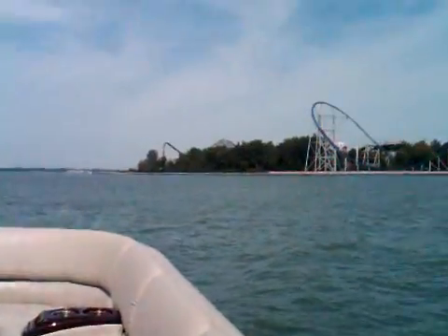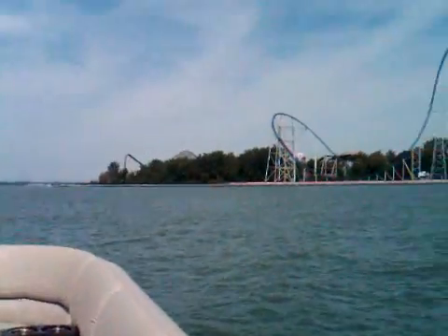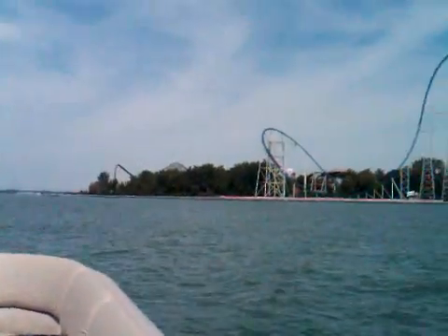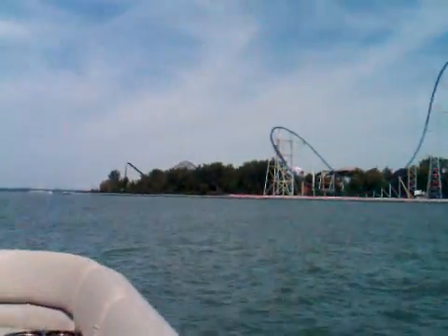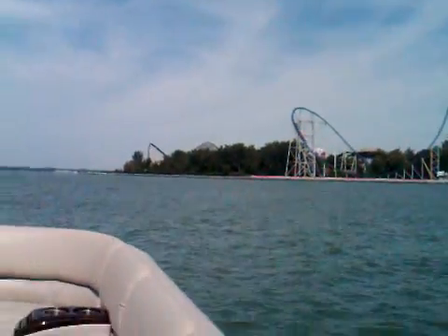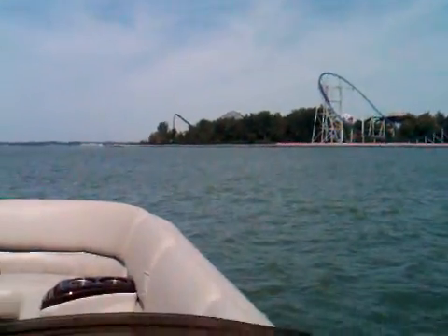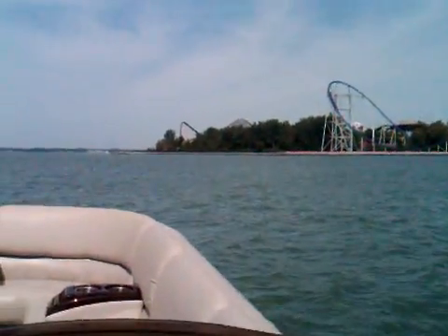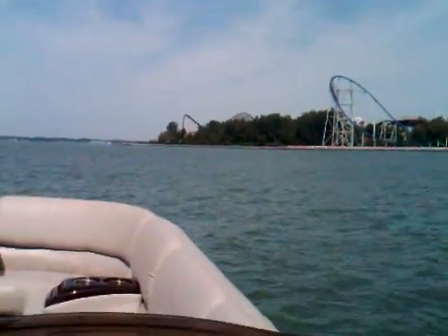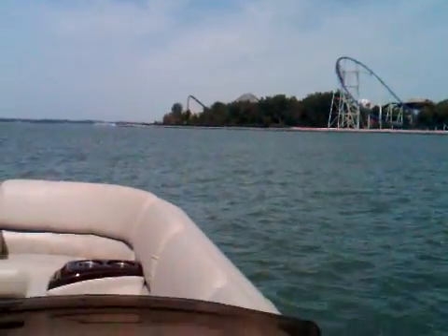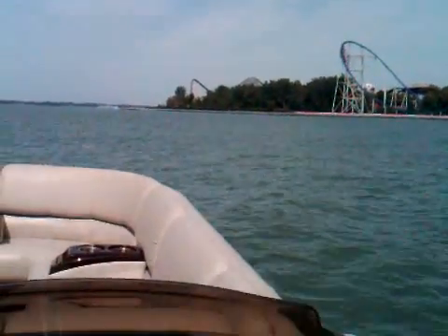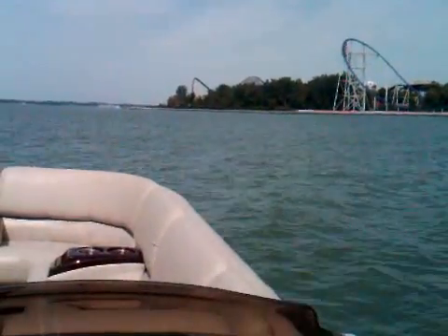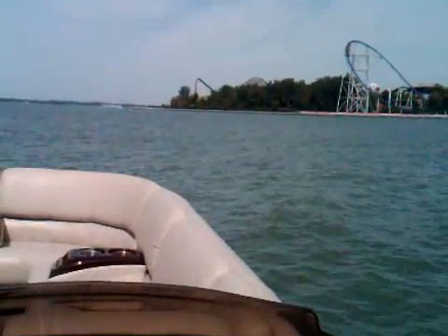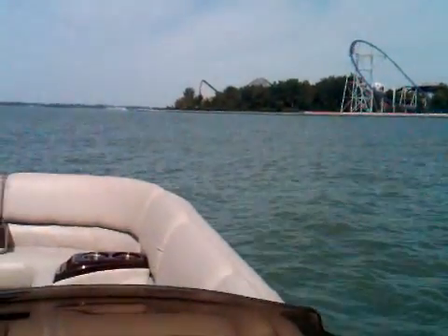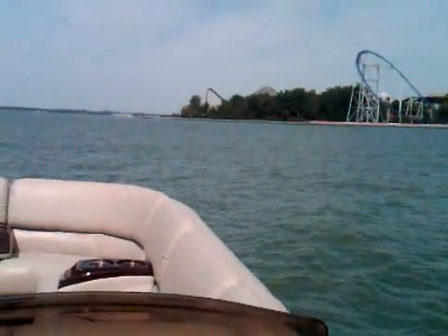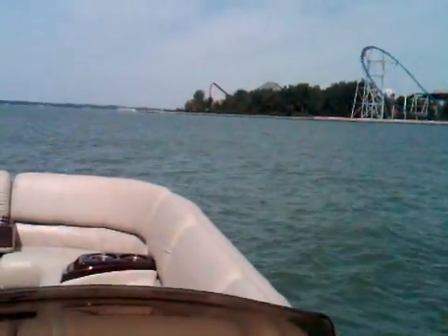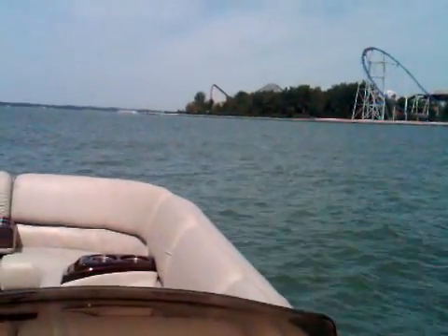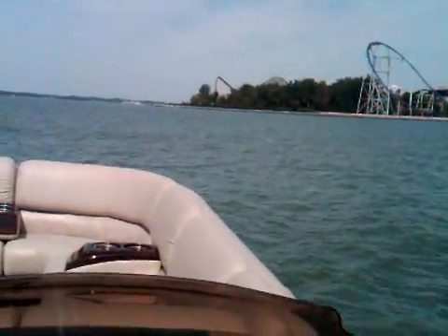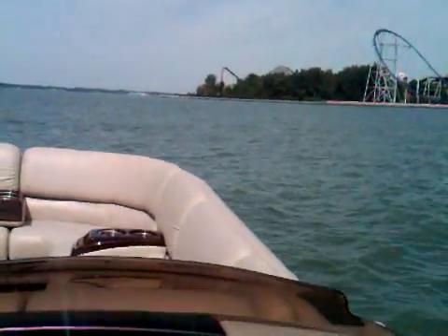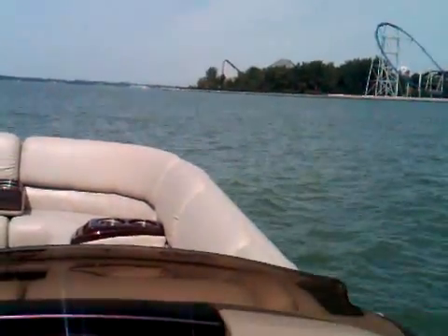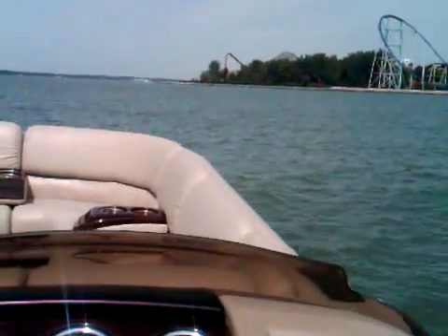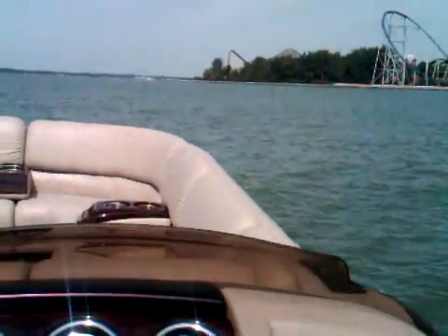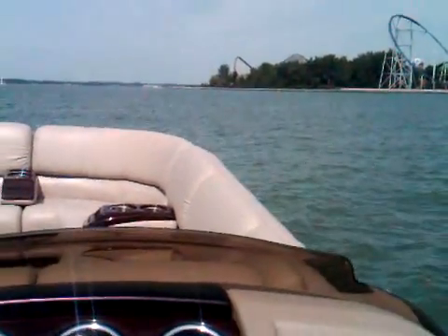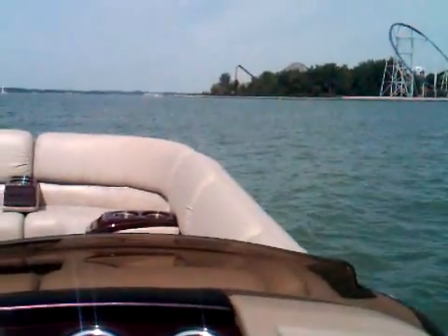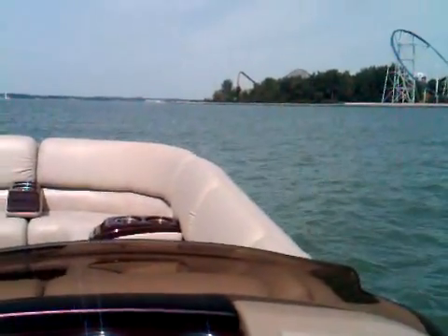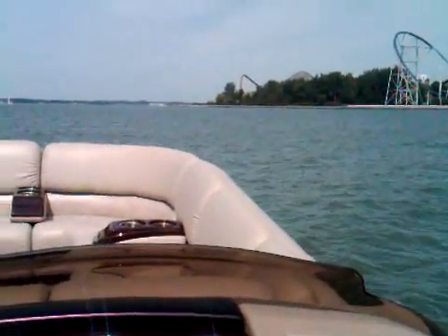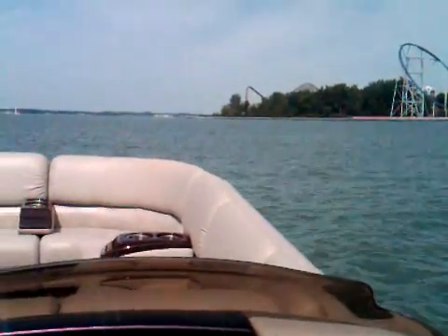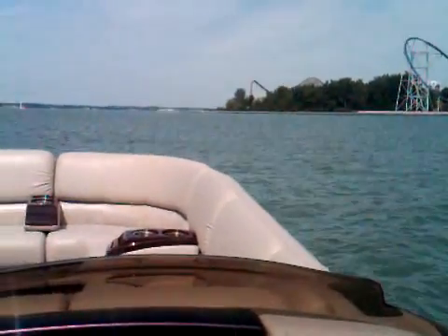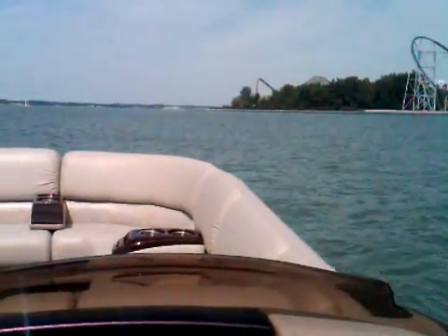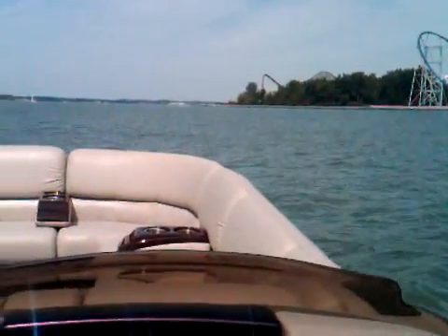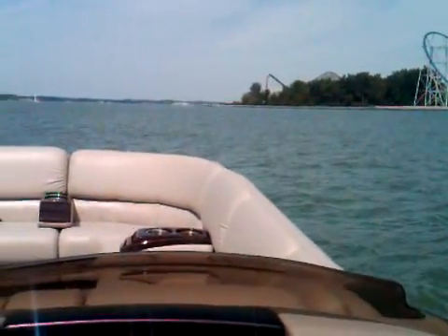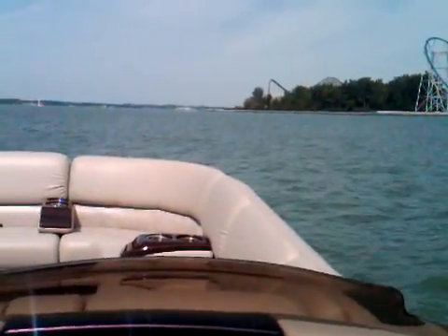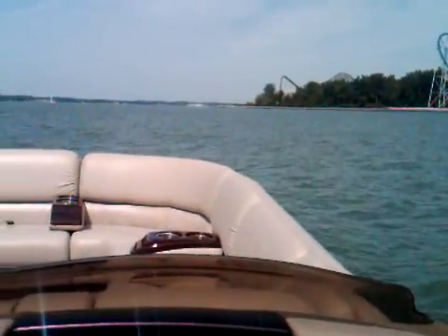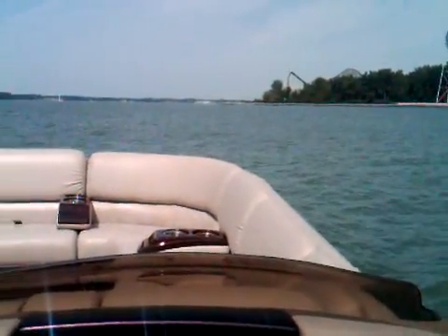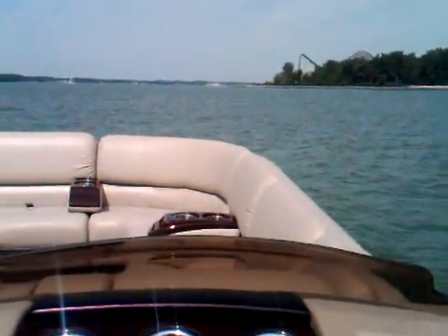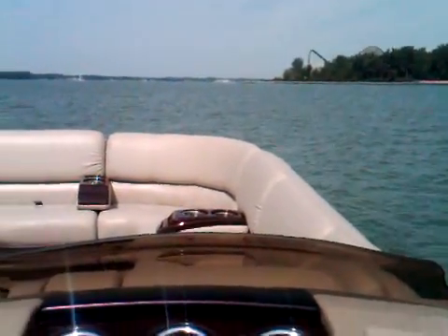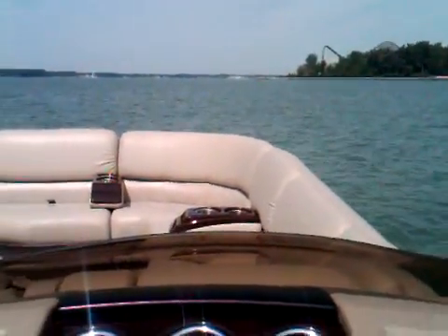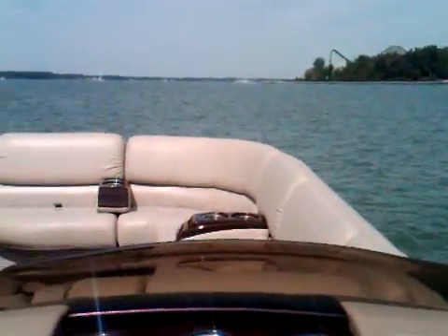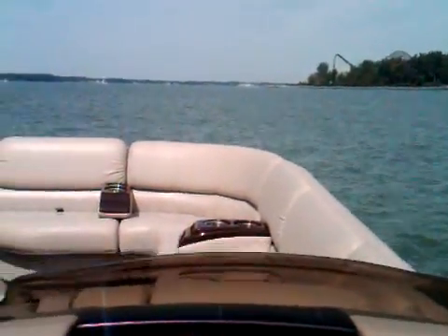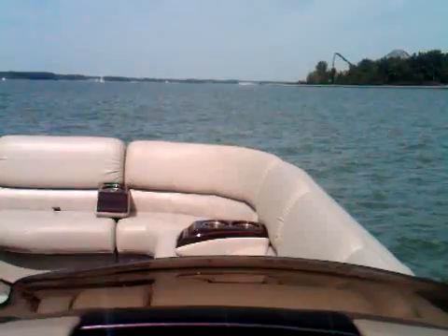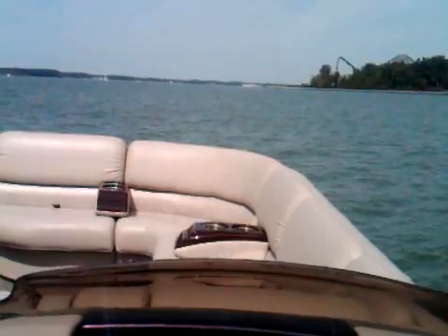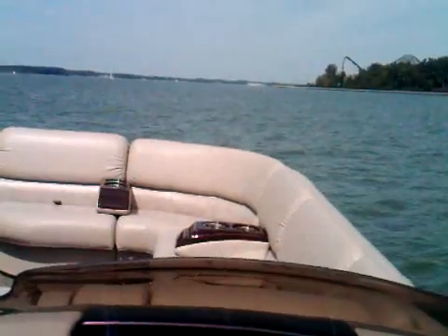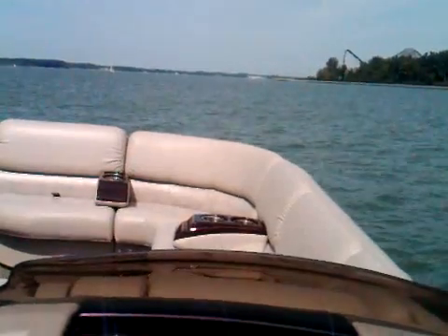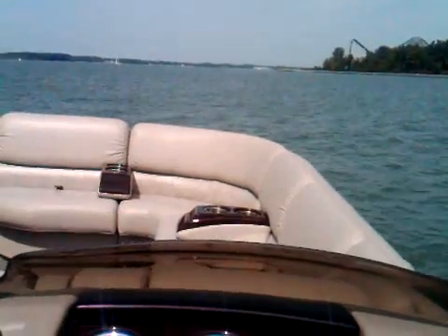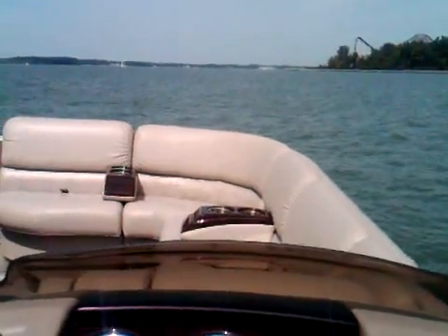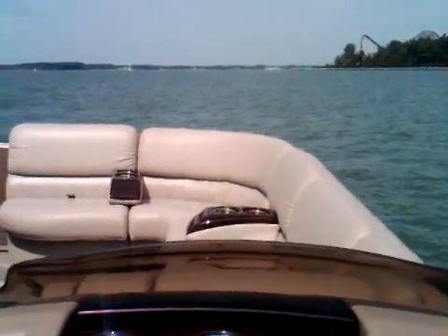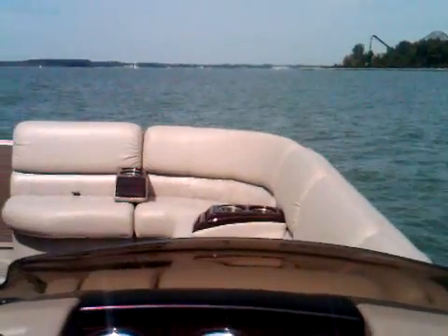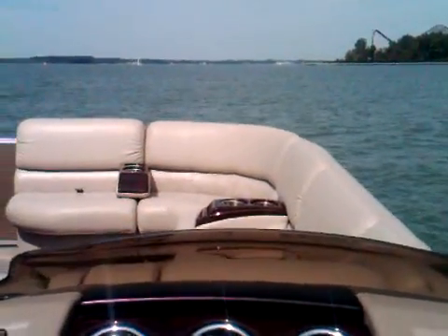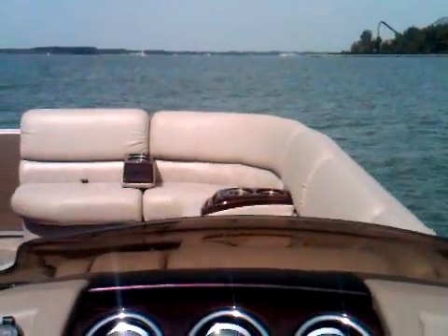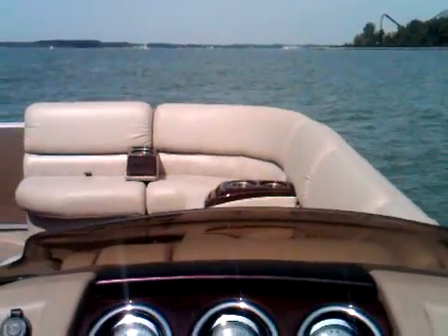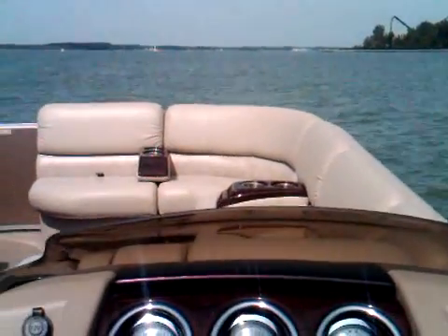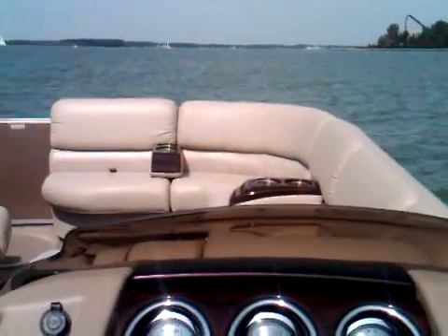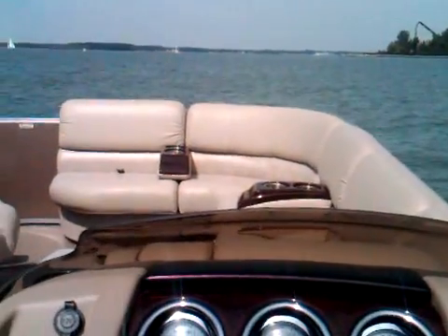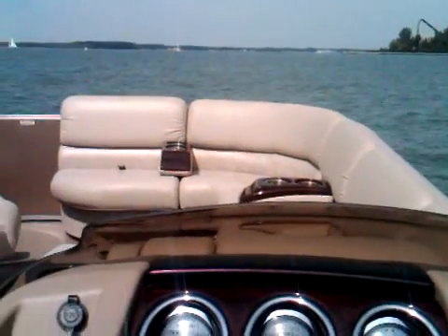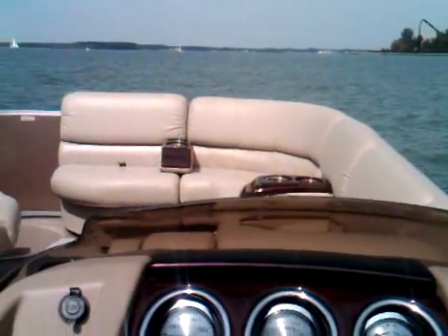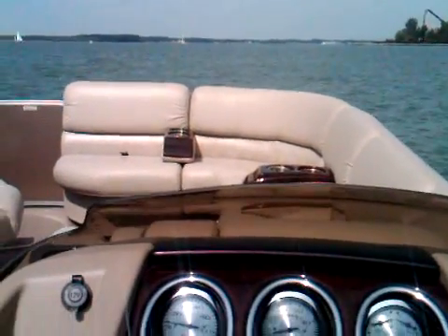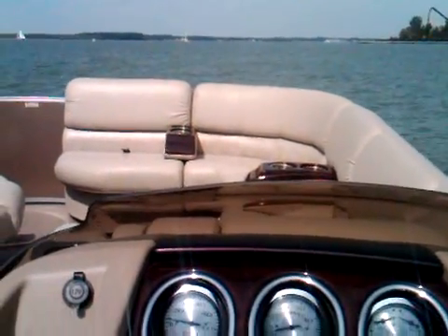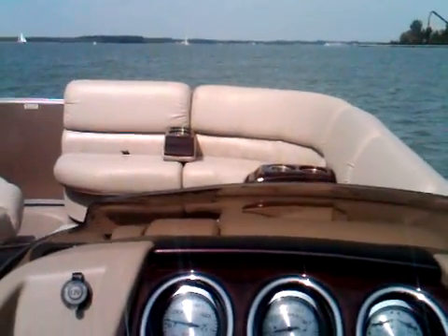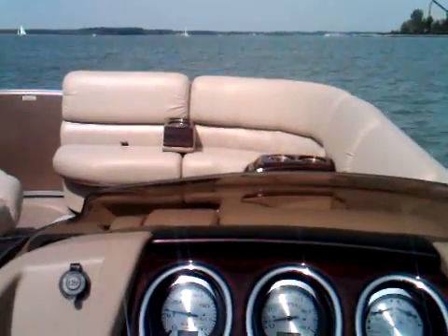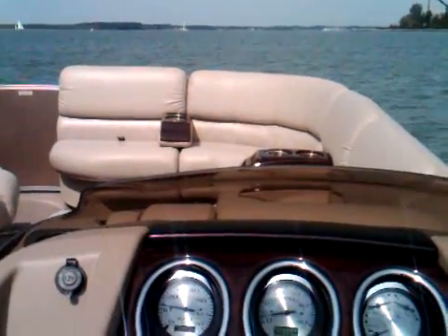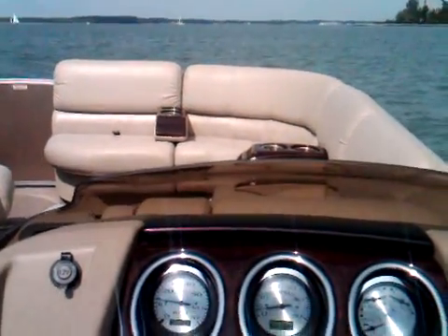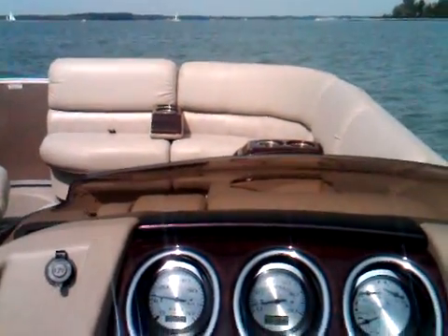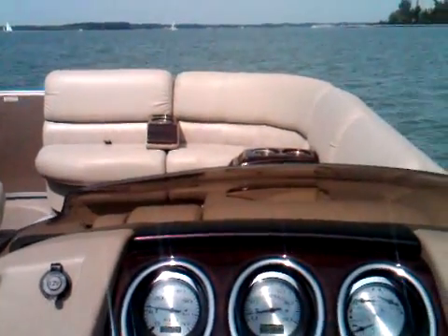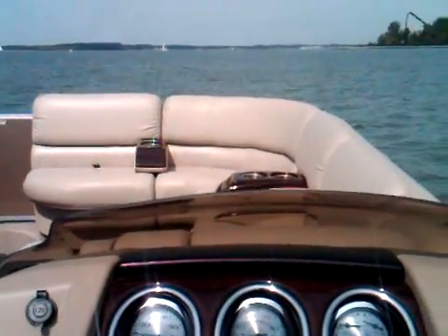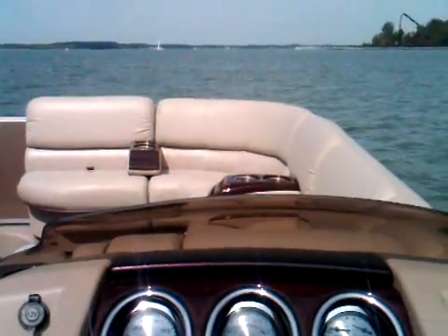We're gonna goose it pretty good — we'll try a real test and hit her about 40 miles an hour right into all this boat wake.